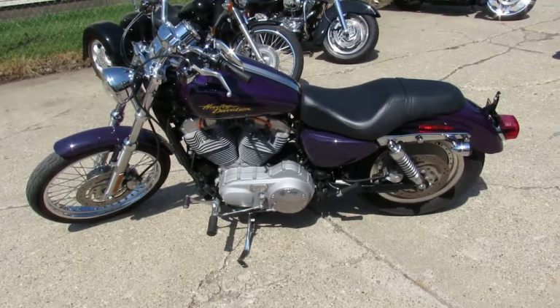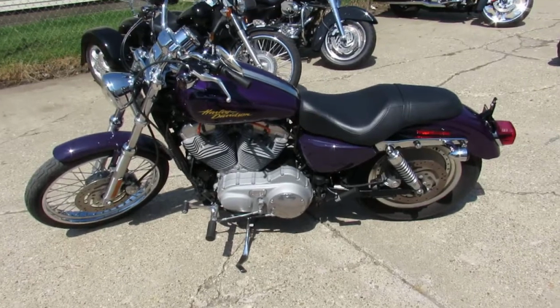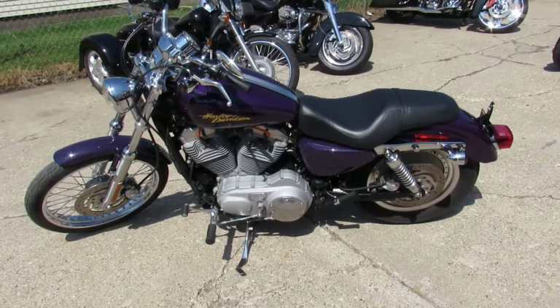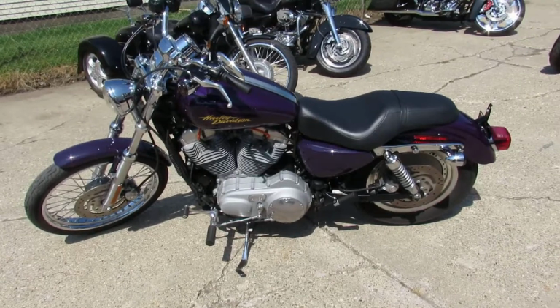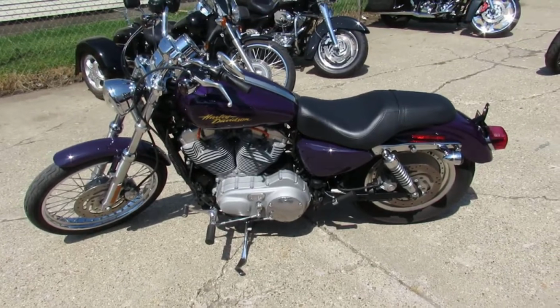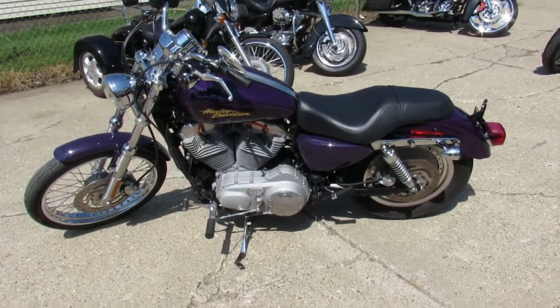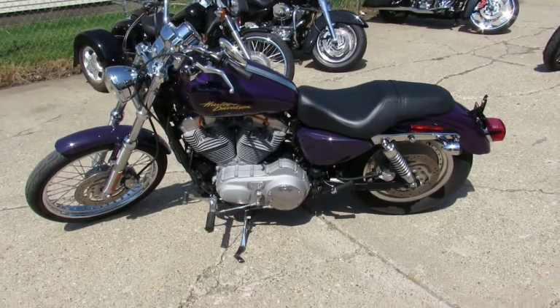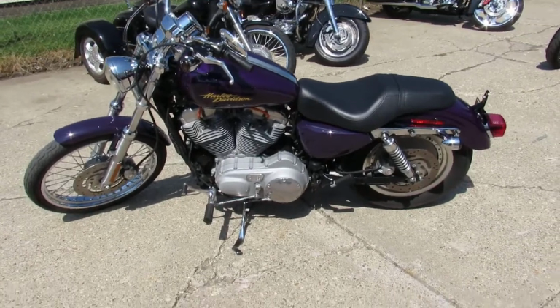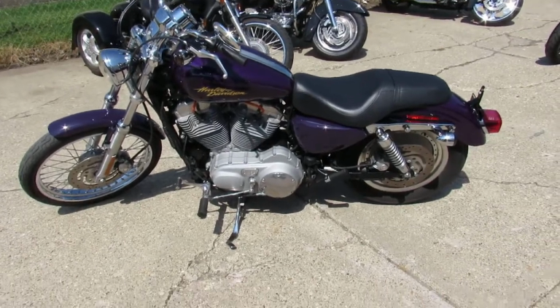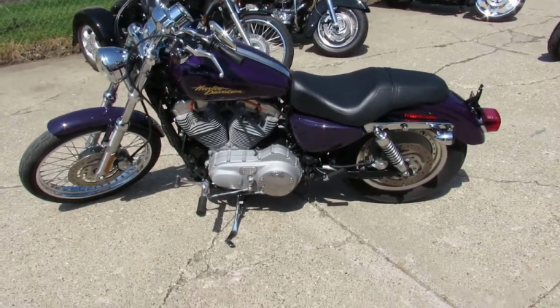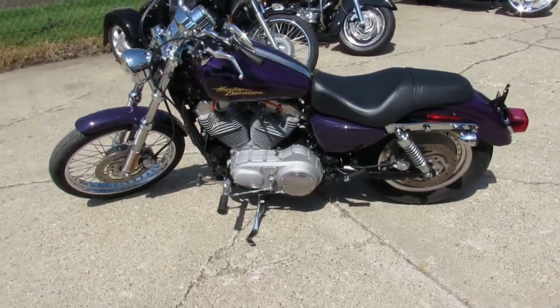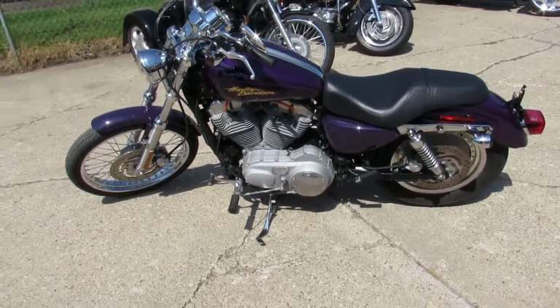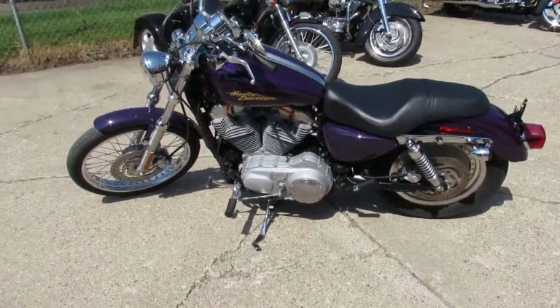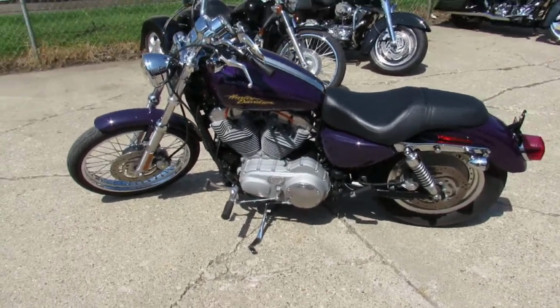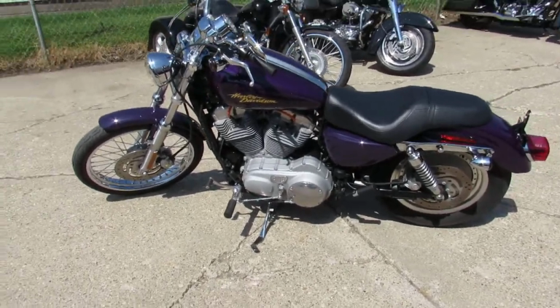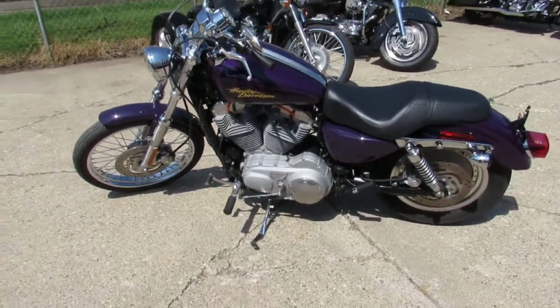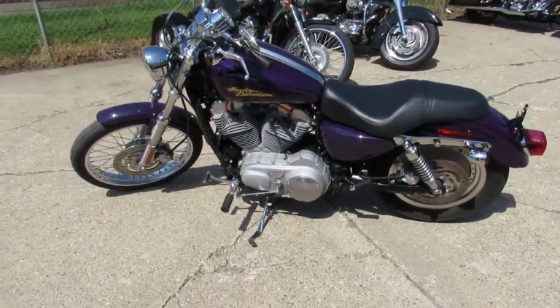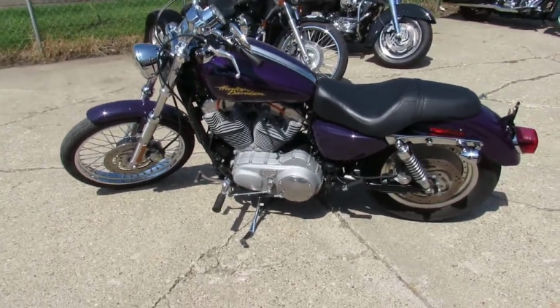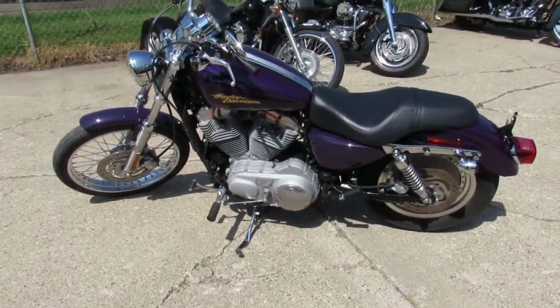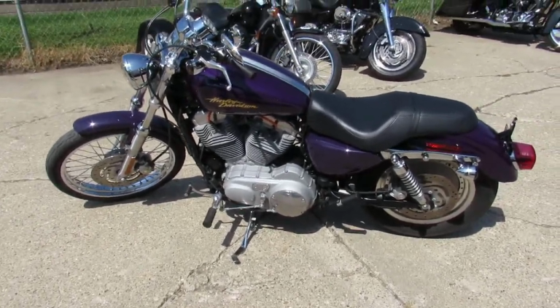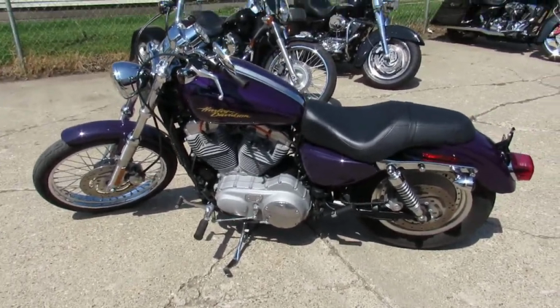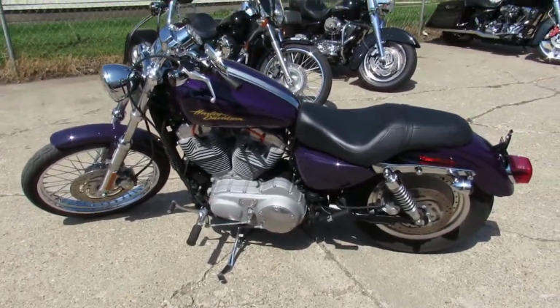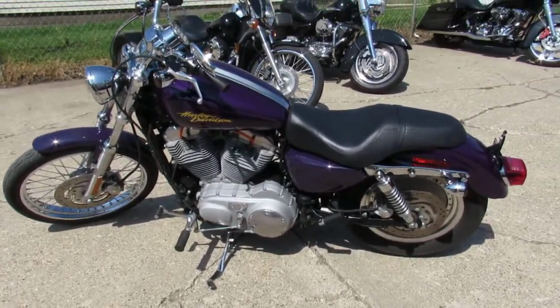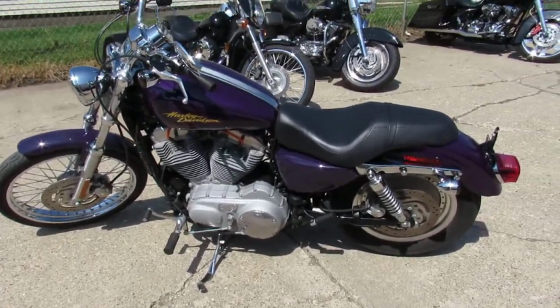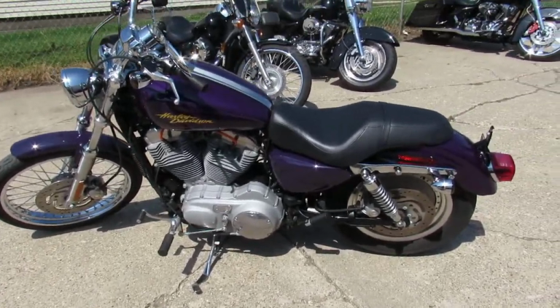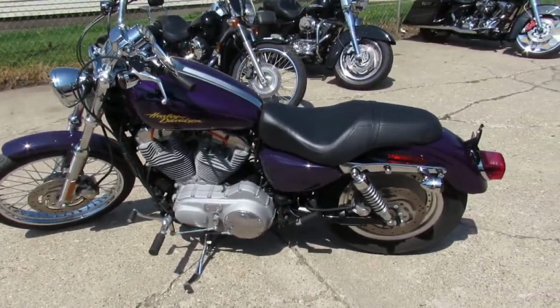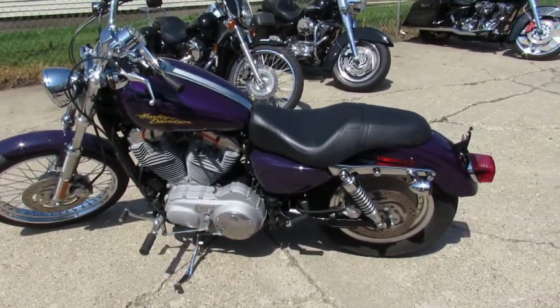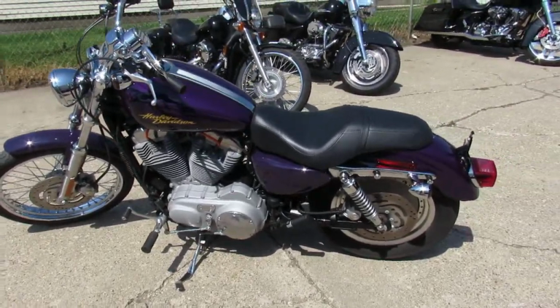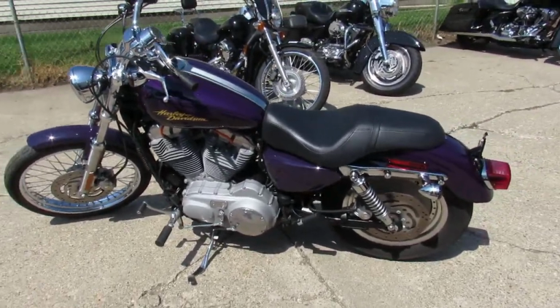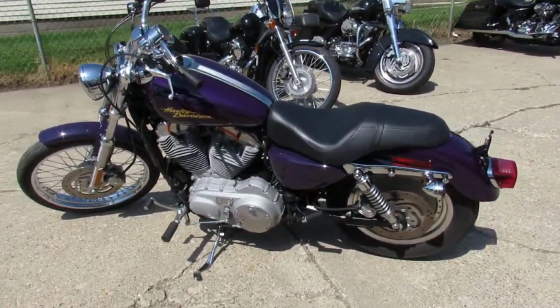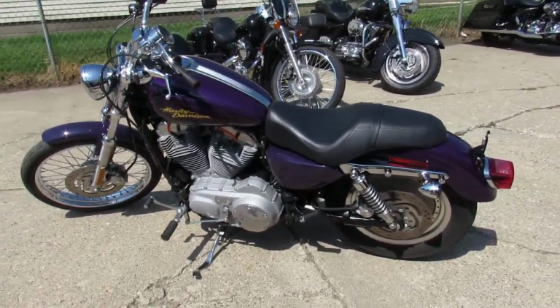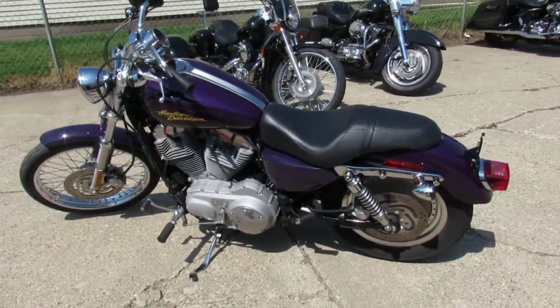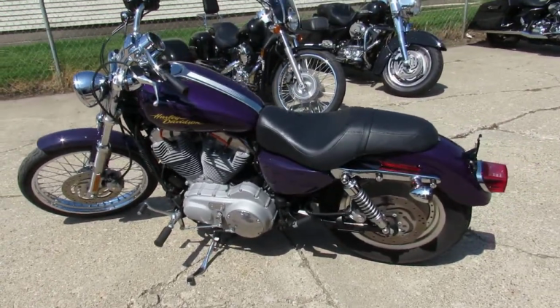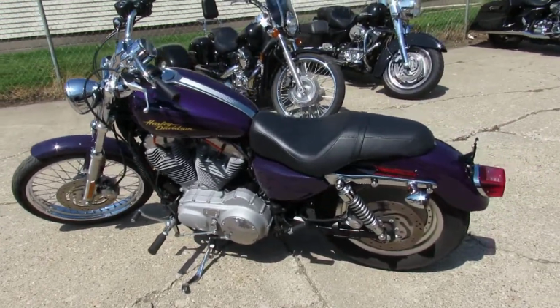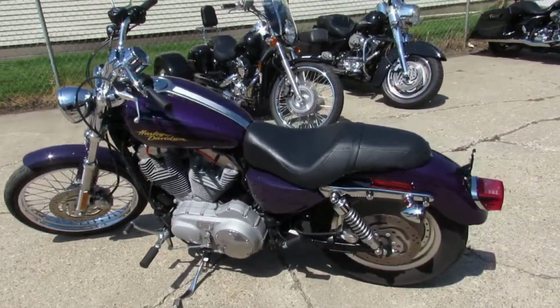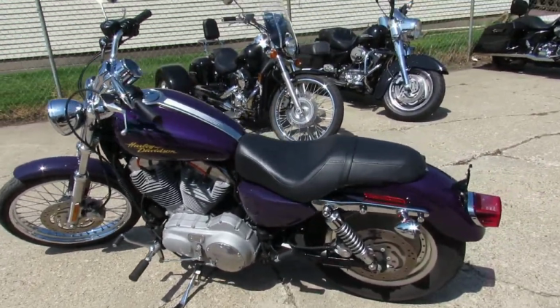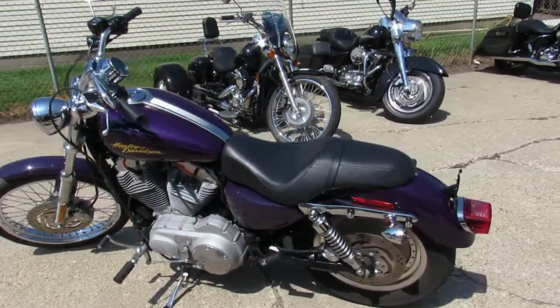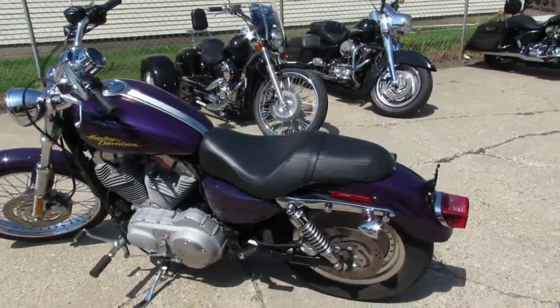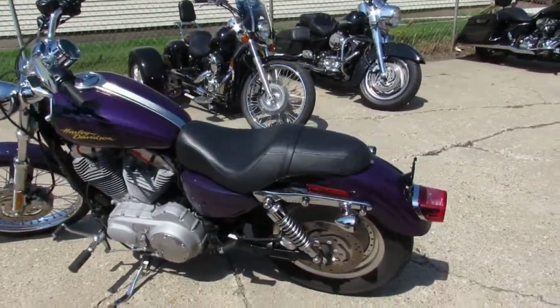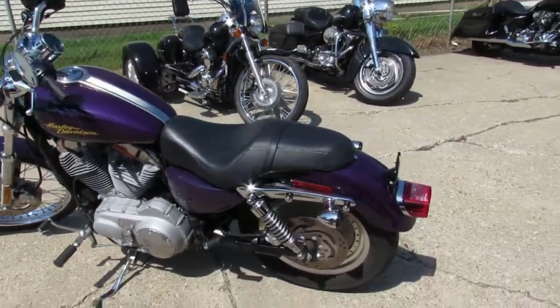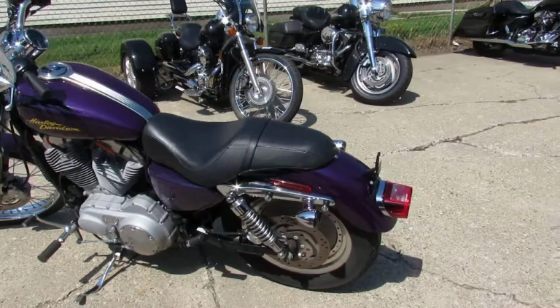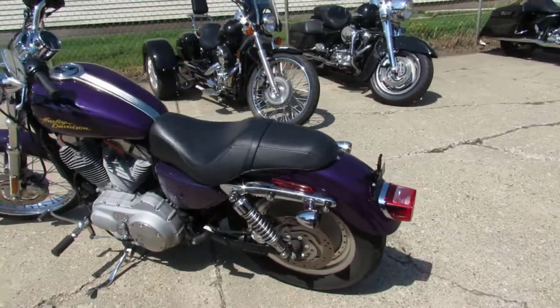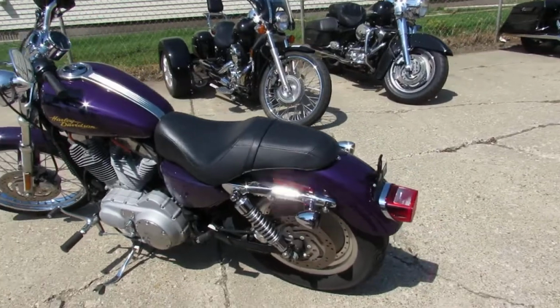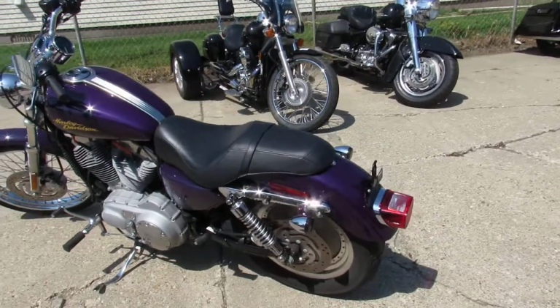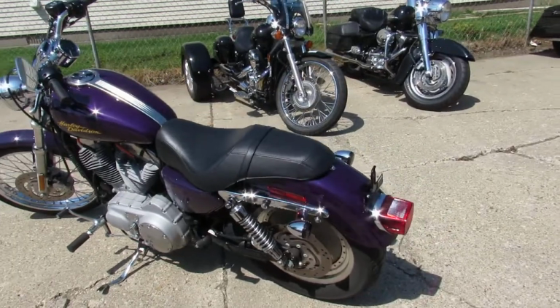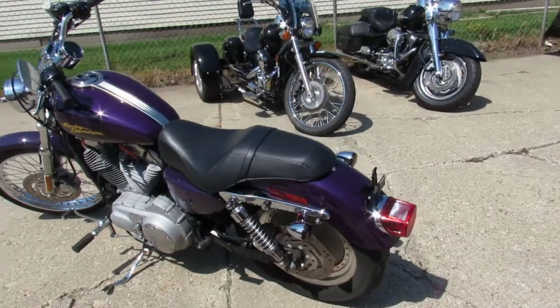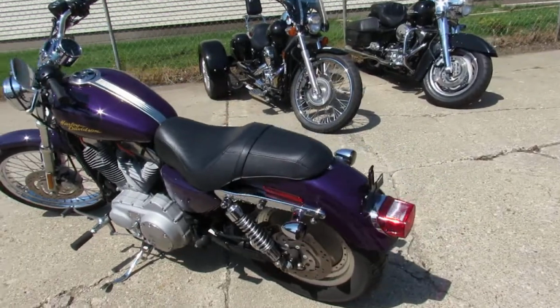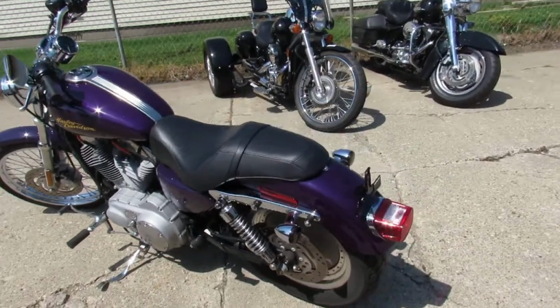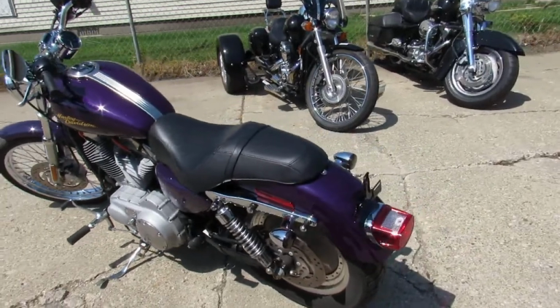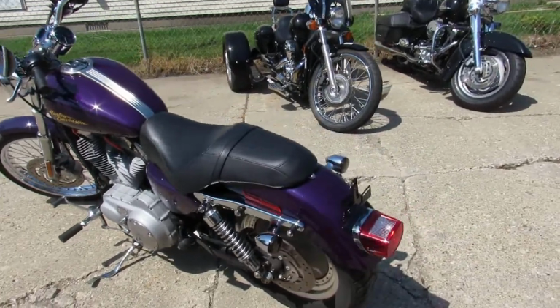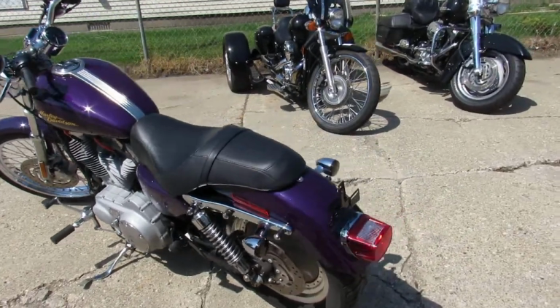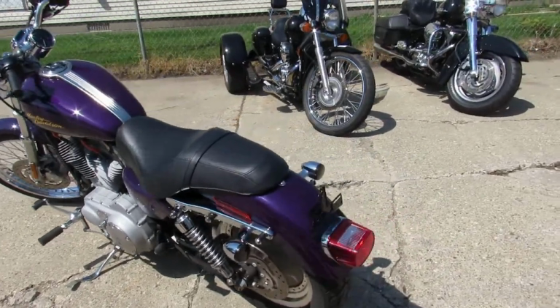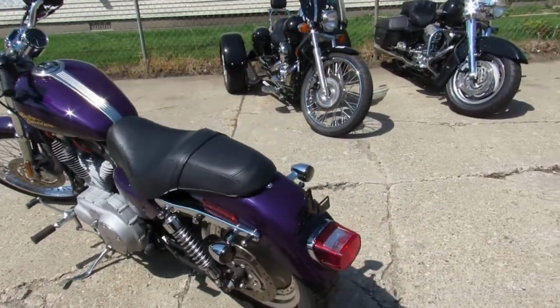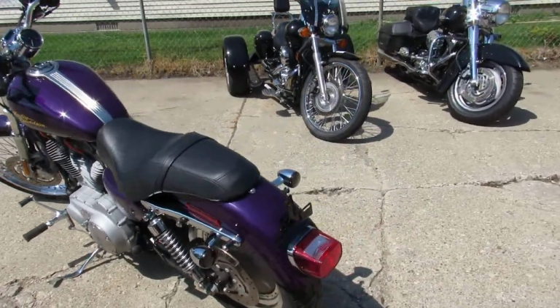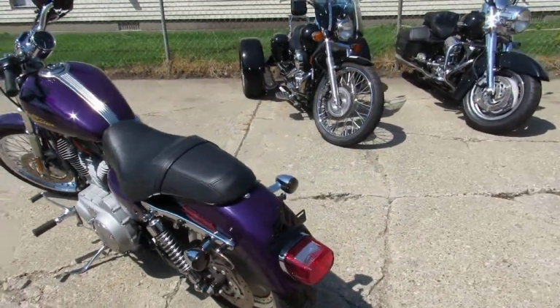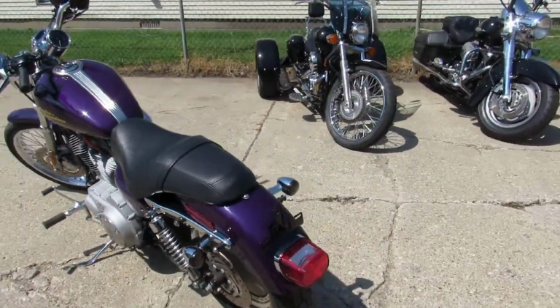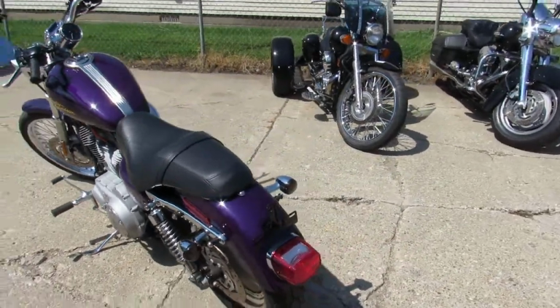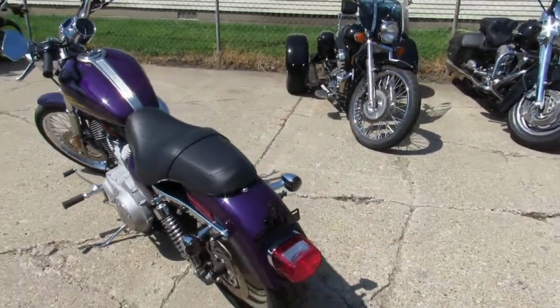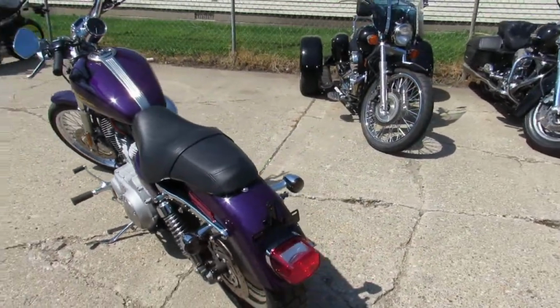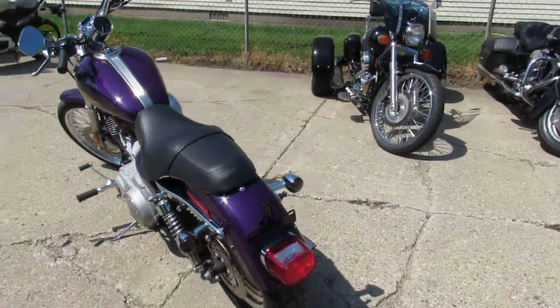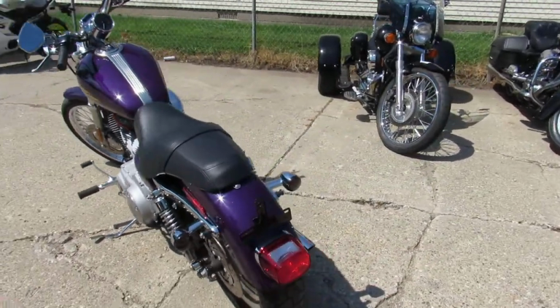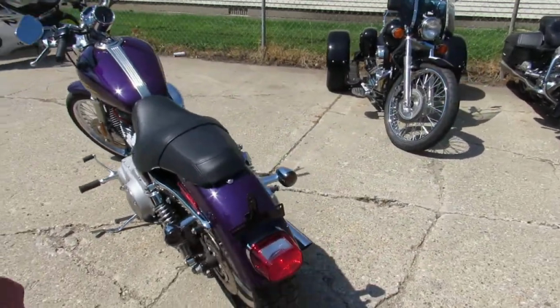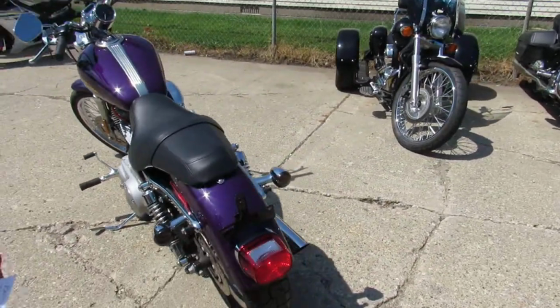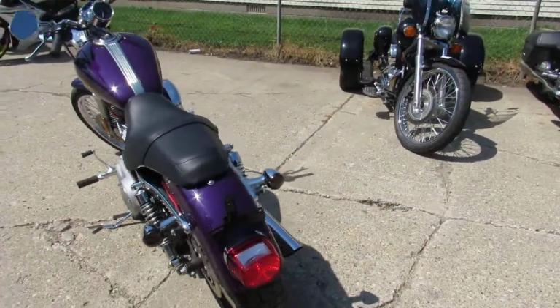Hey guys, it's Approval Powersports doing some videos on our used Harley-Davidsons. We just got another truckload in, so our girls are getting them on the website as fast as they can.